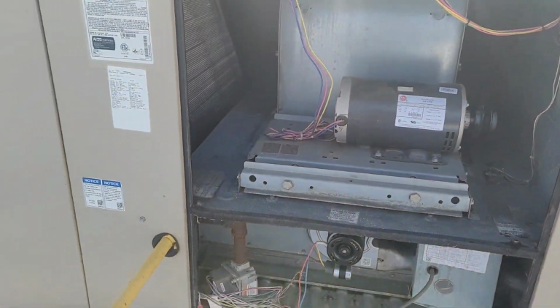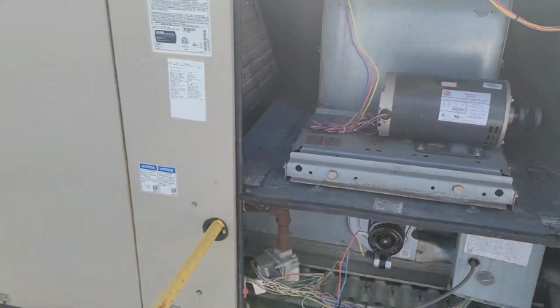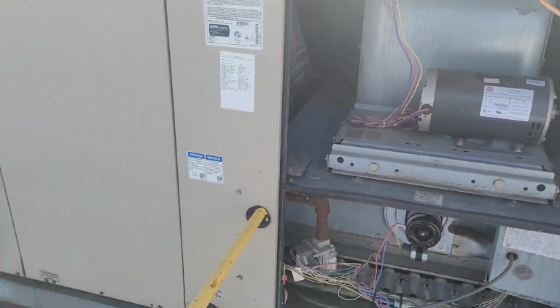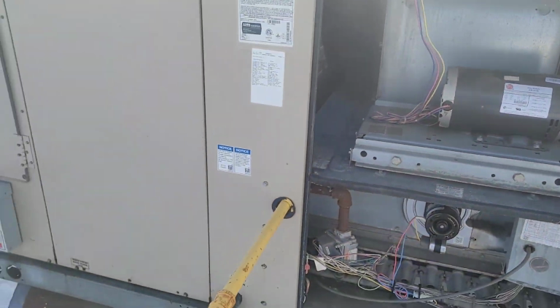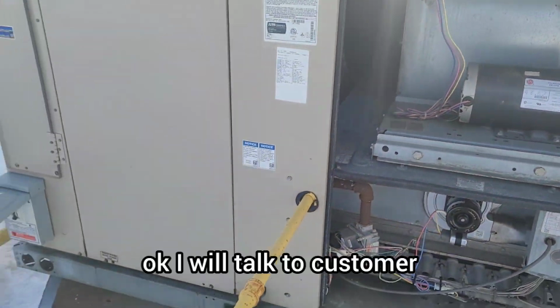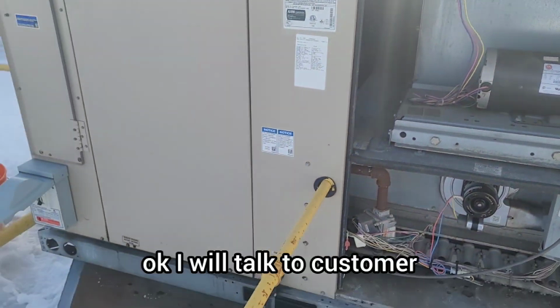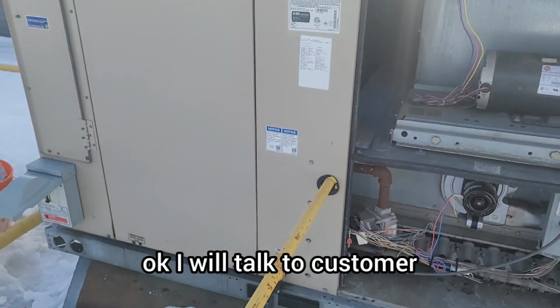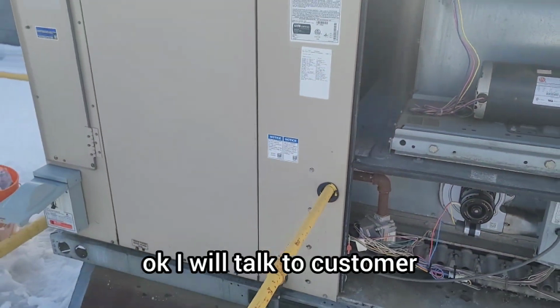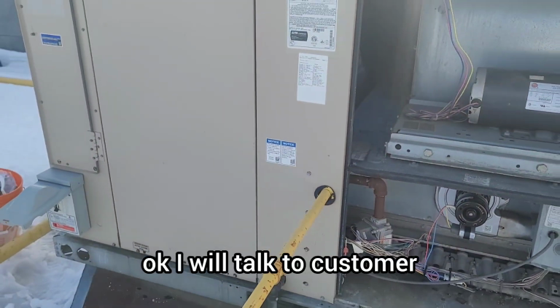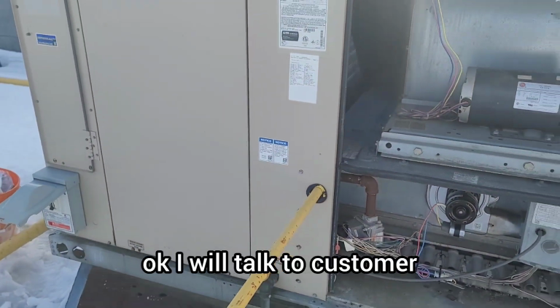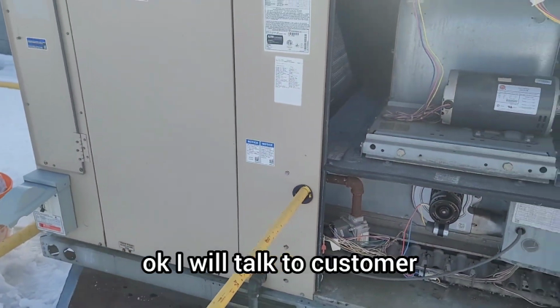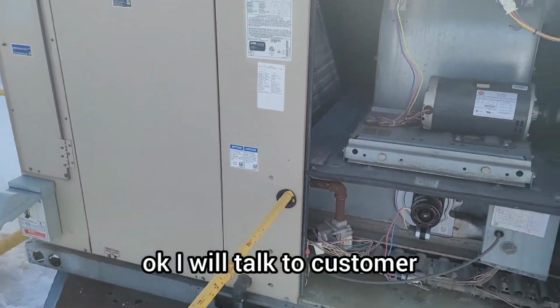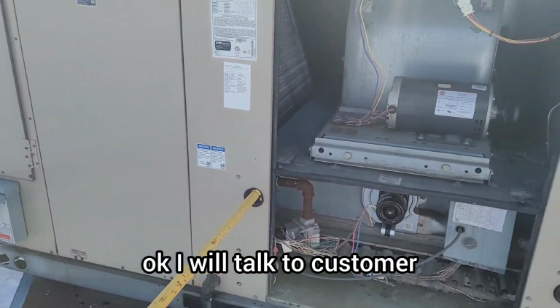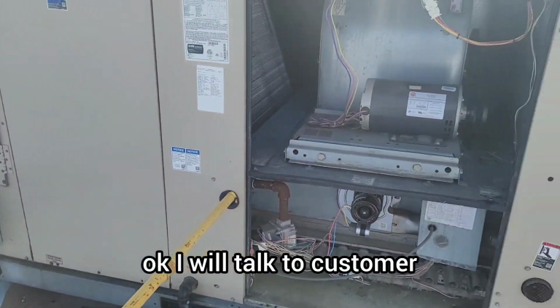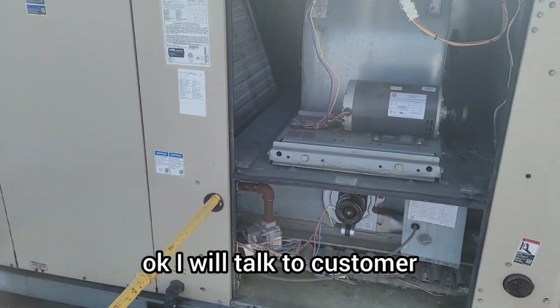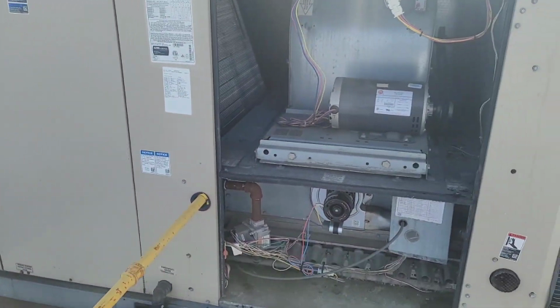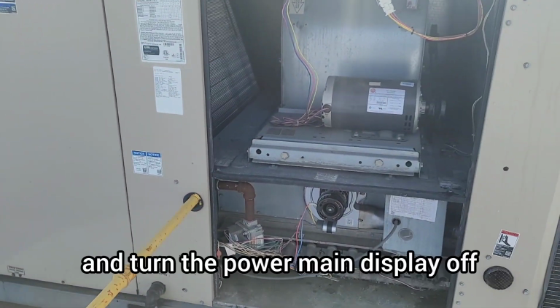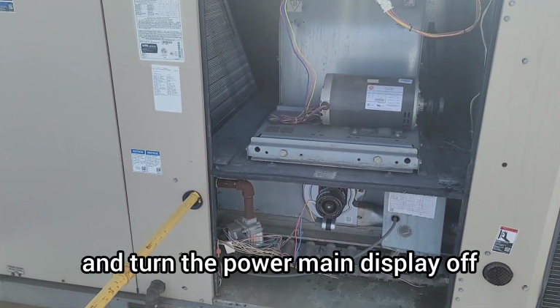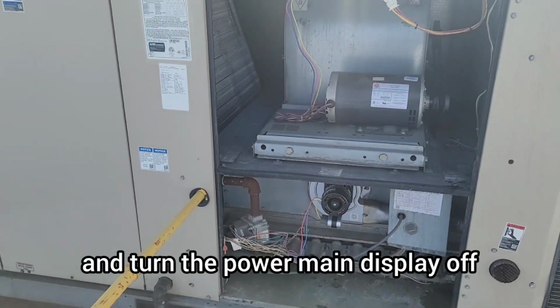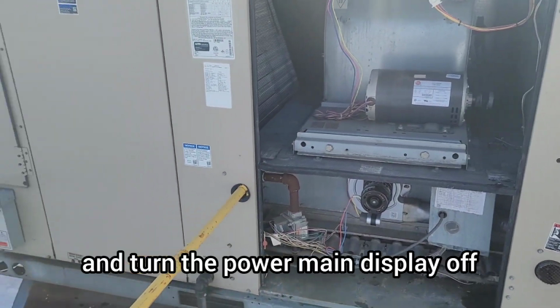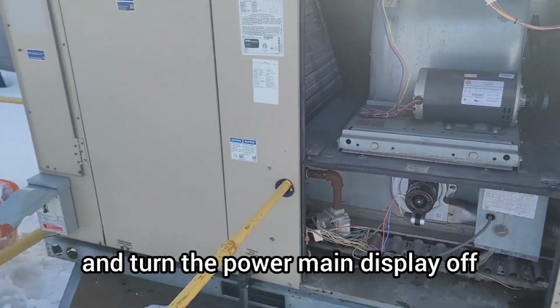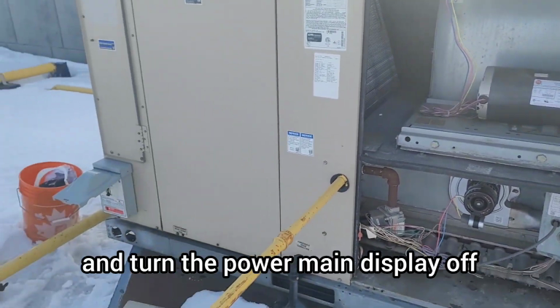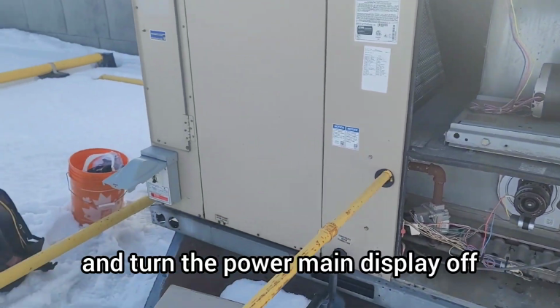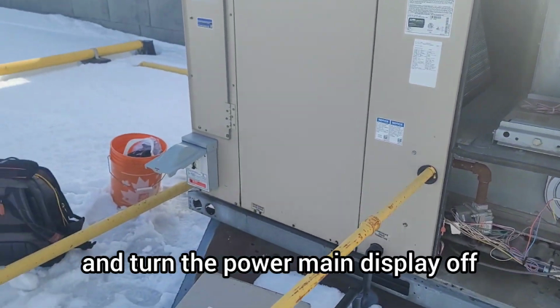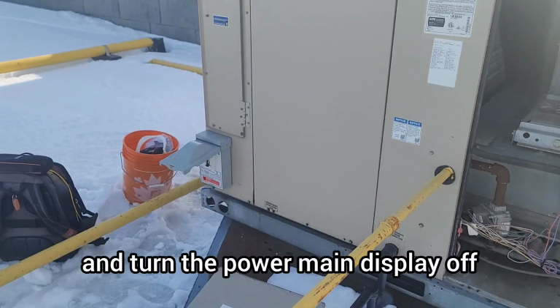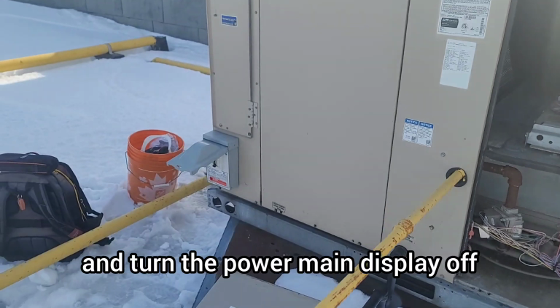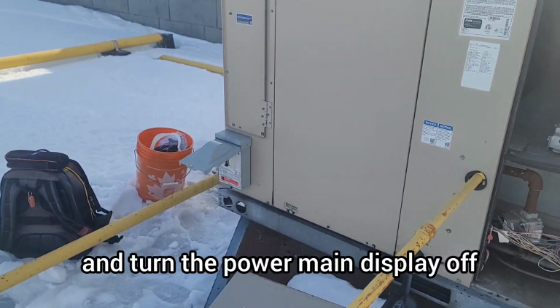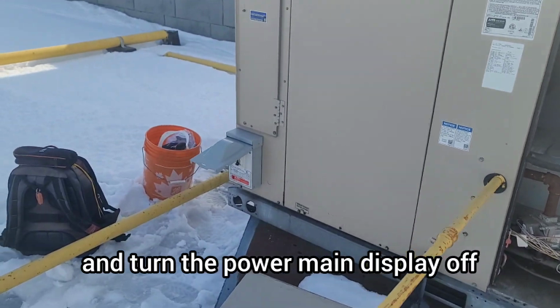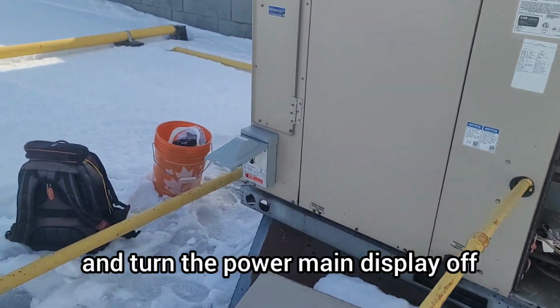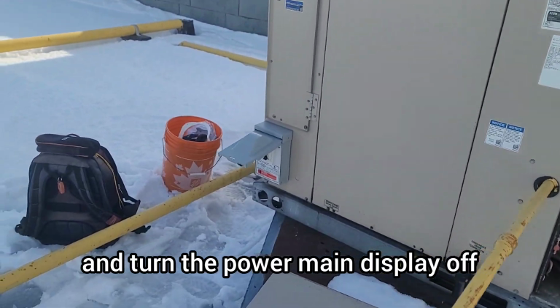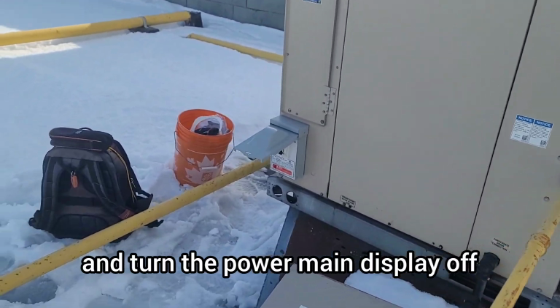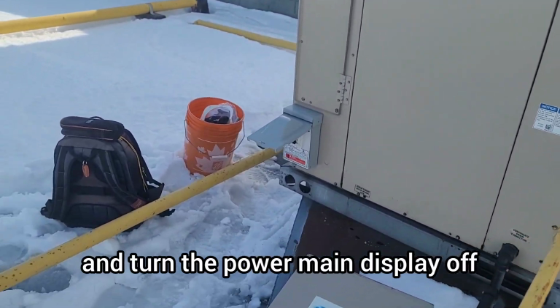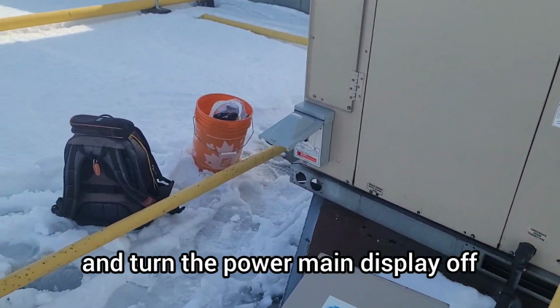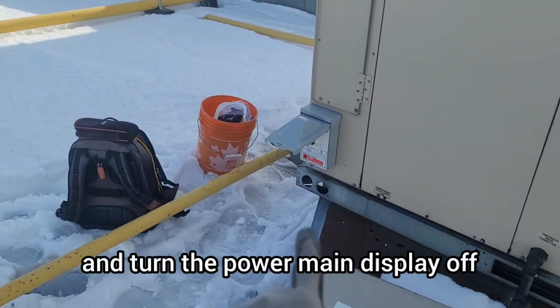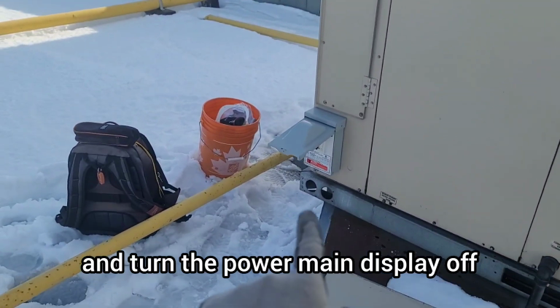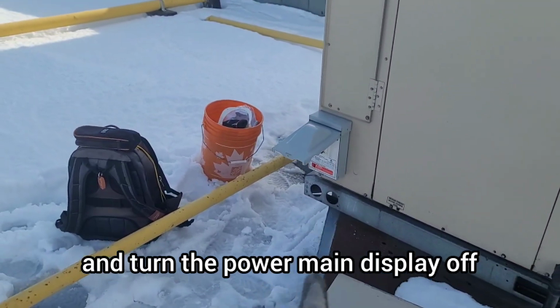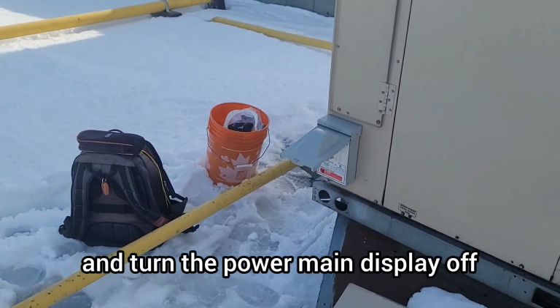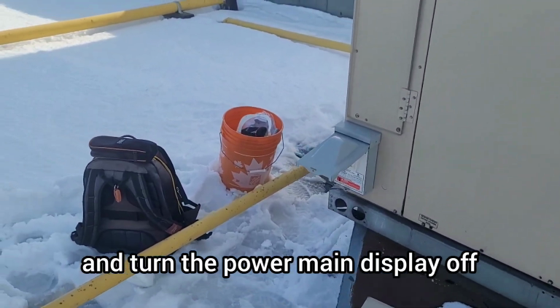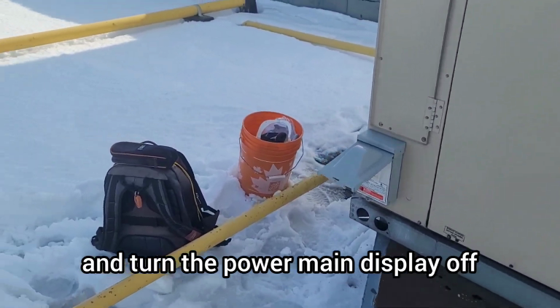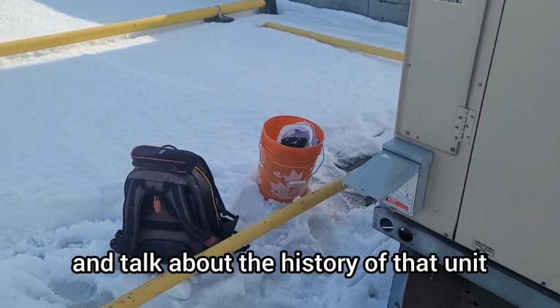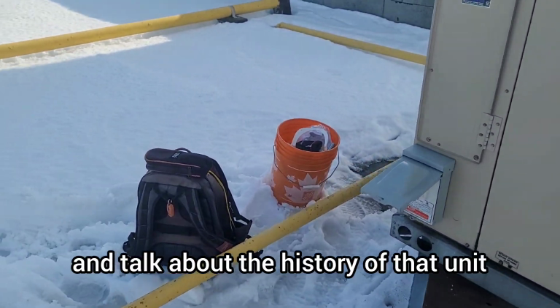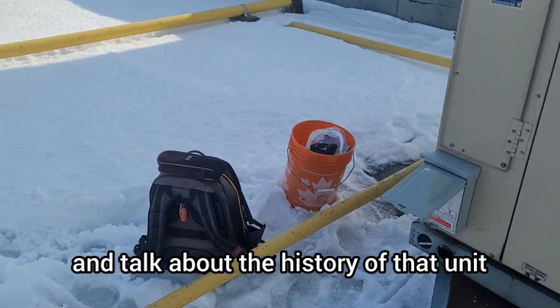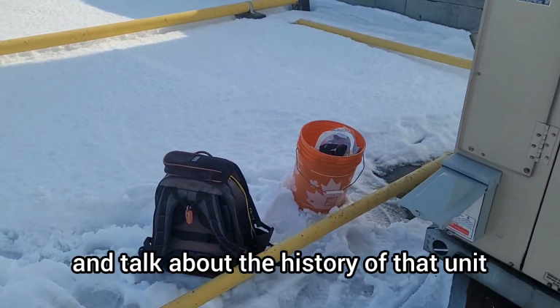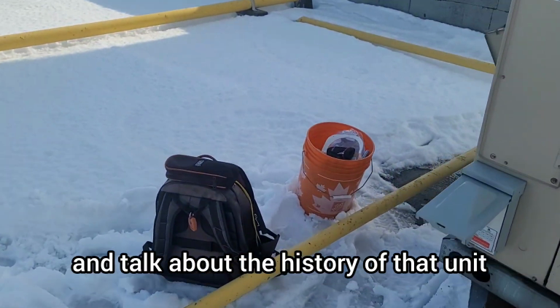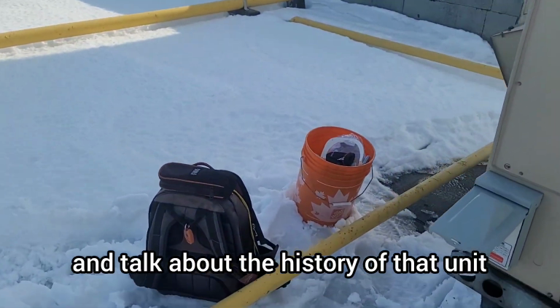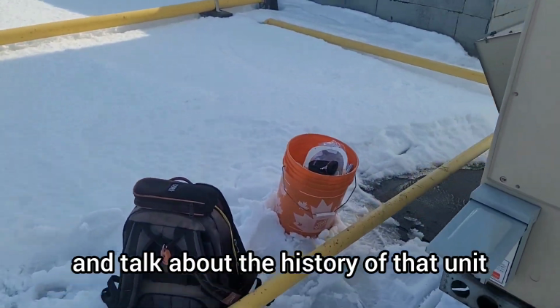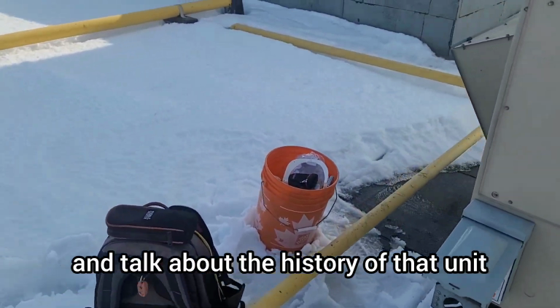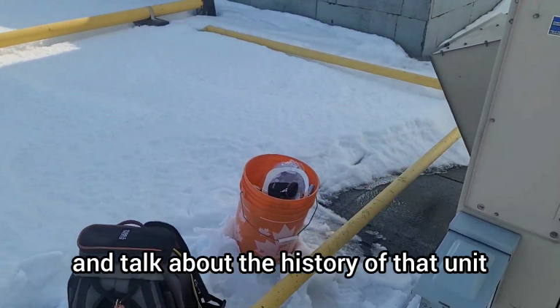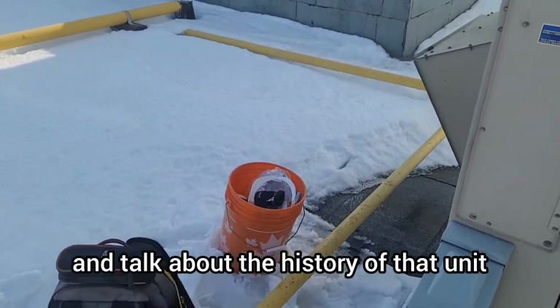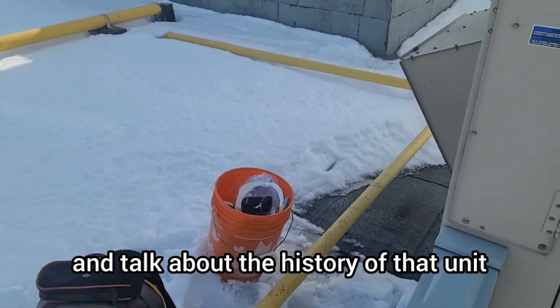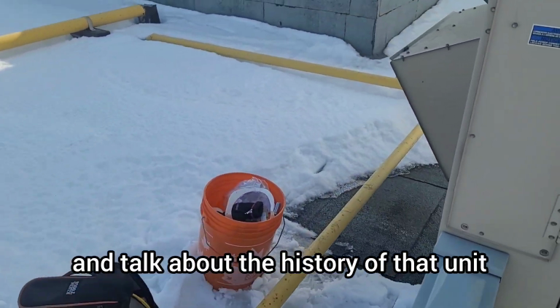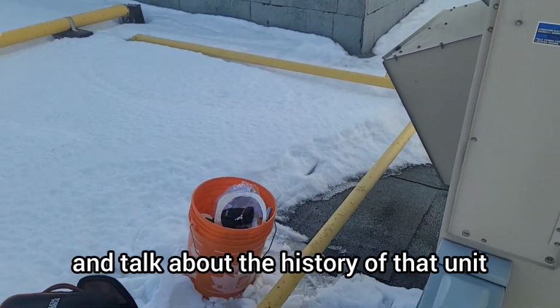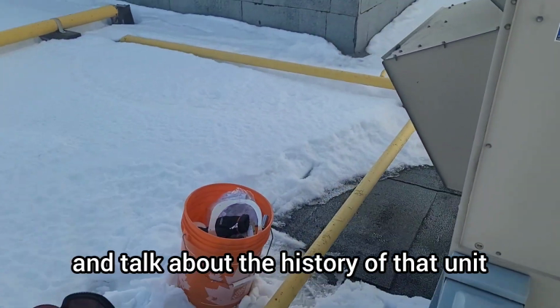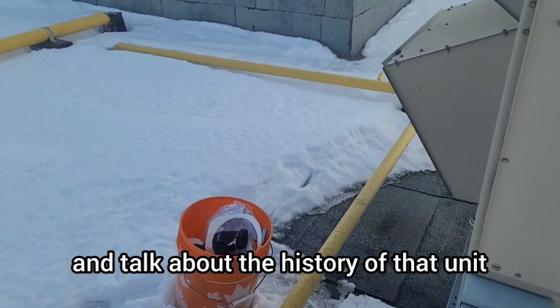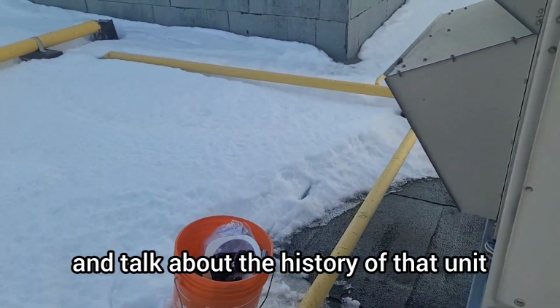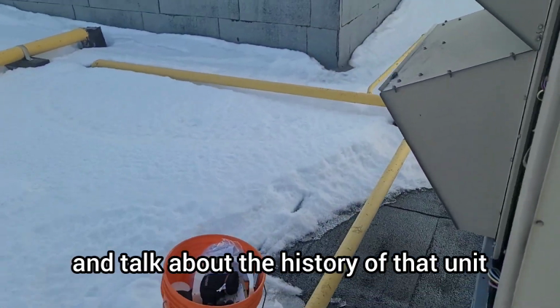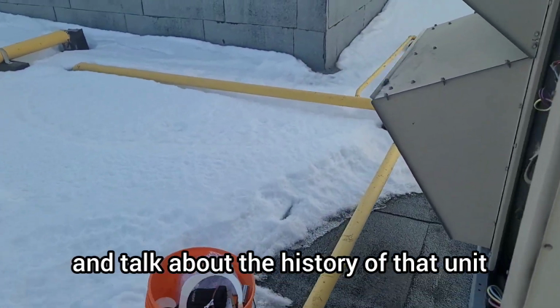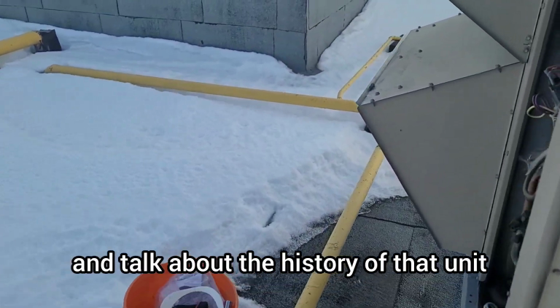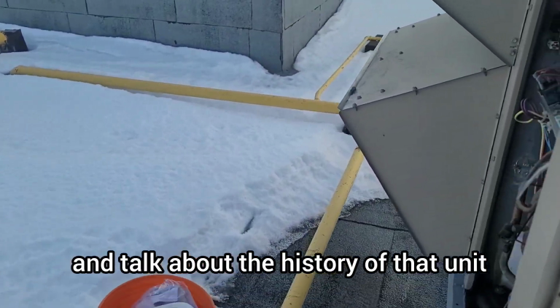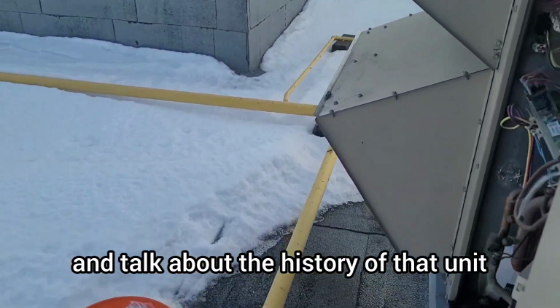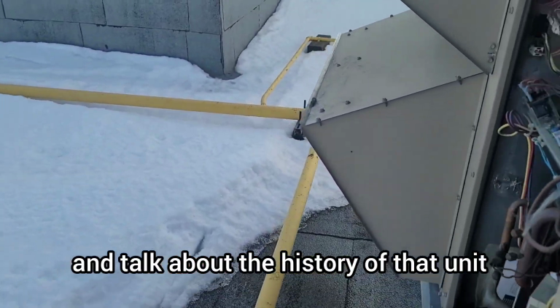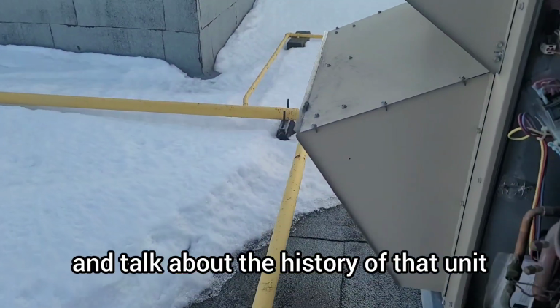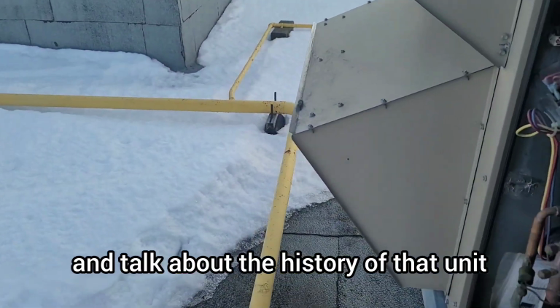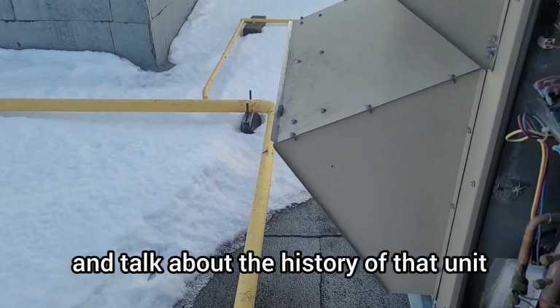I will talk to the customer, learn the power main disconnect history, and get the history of this unit.